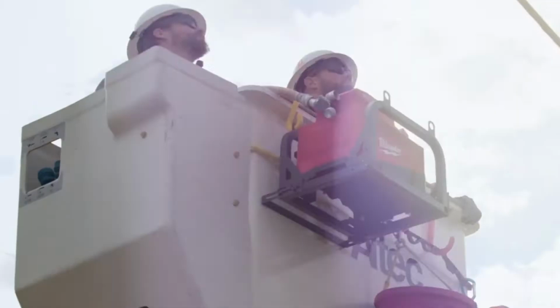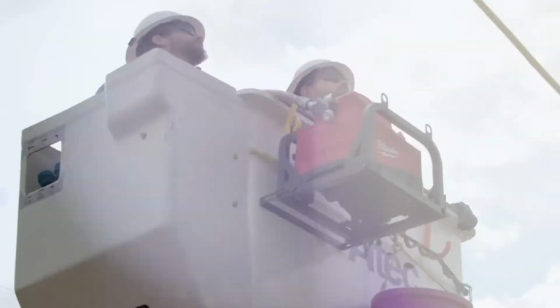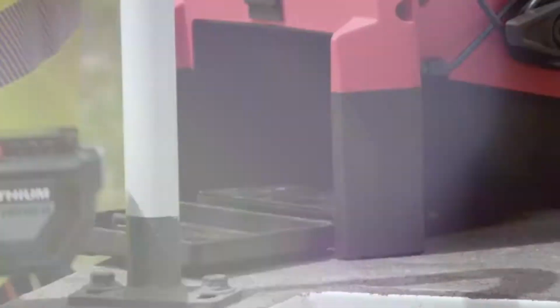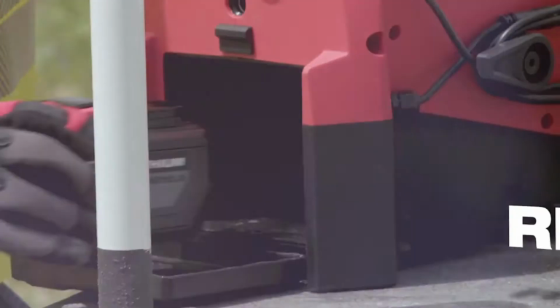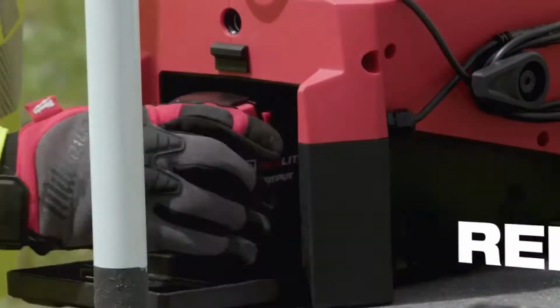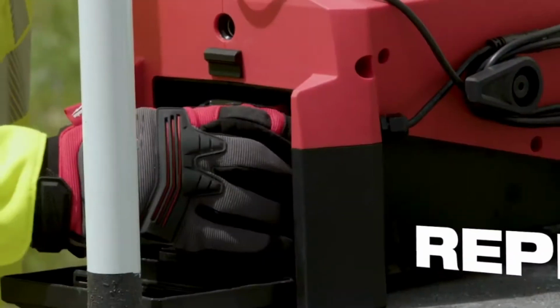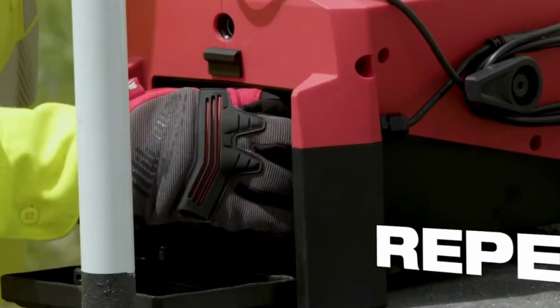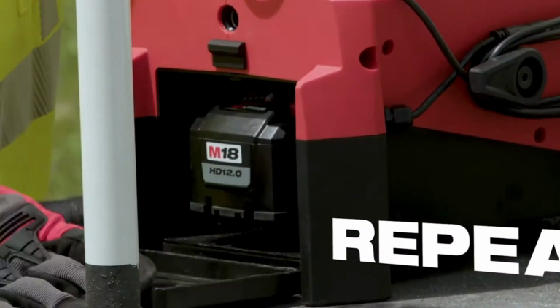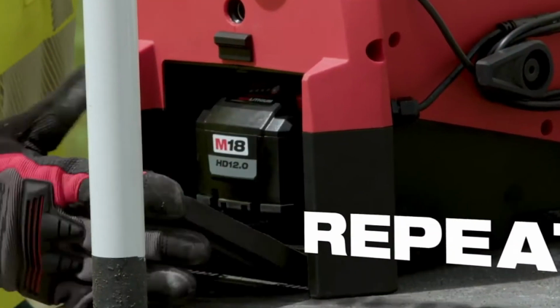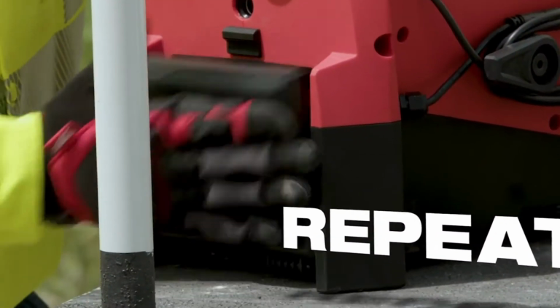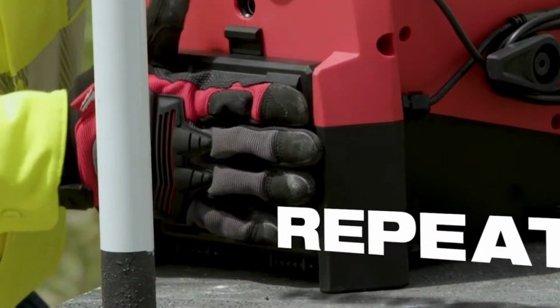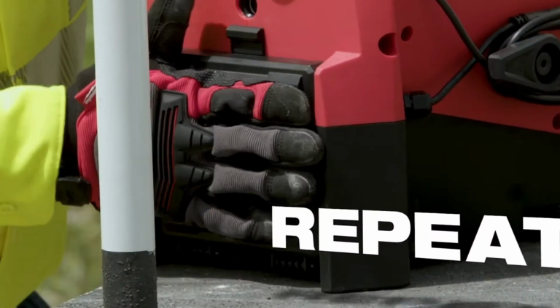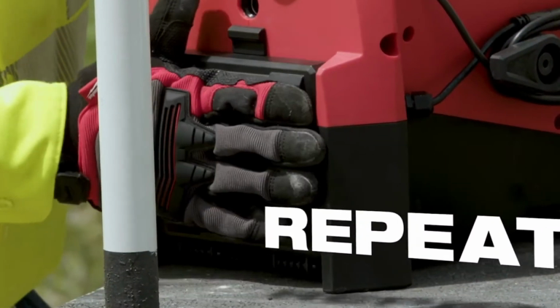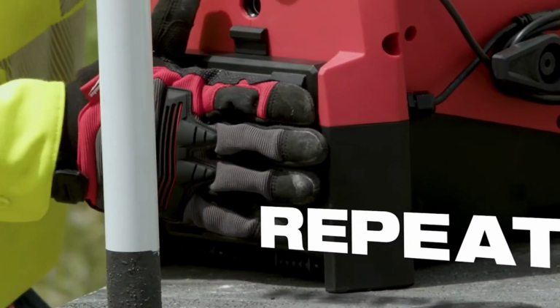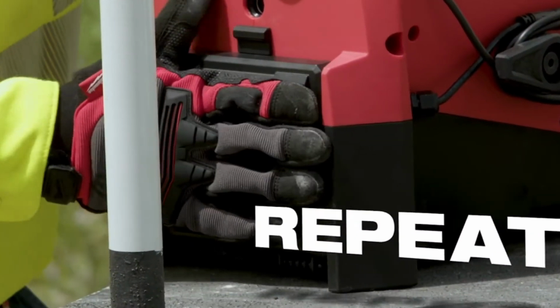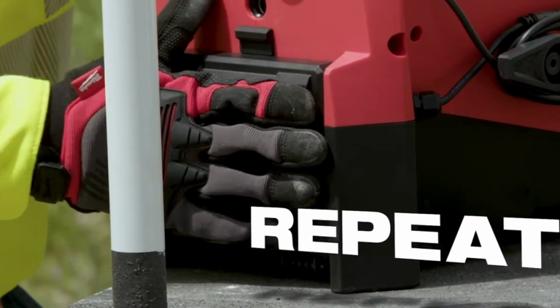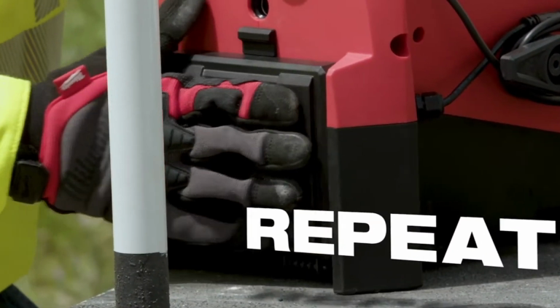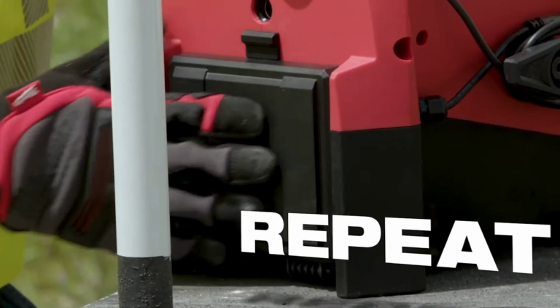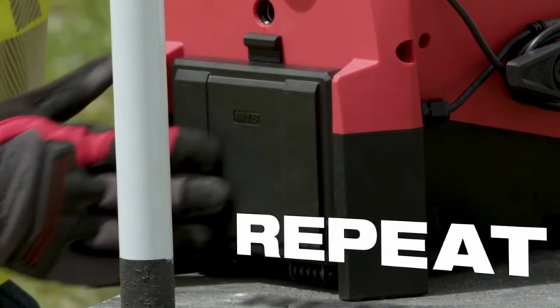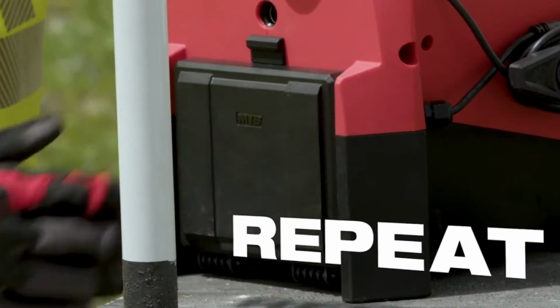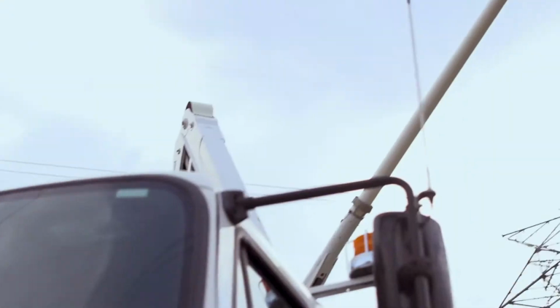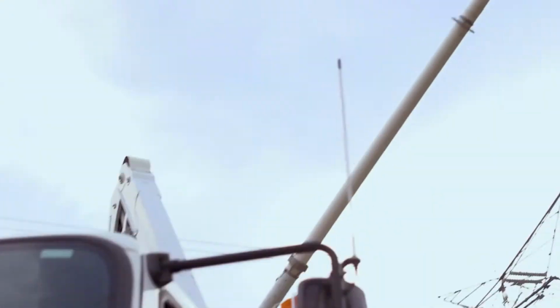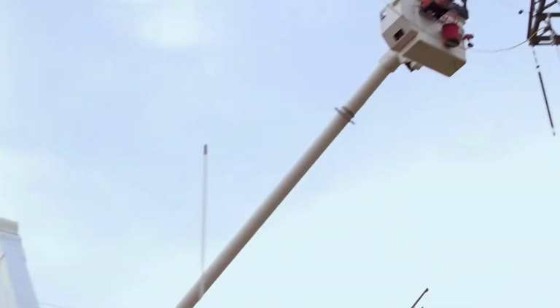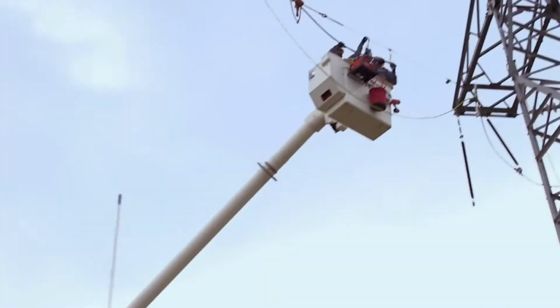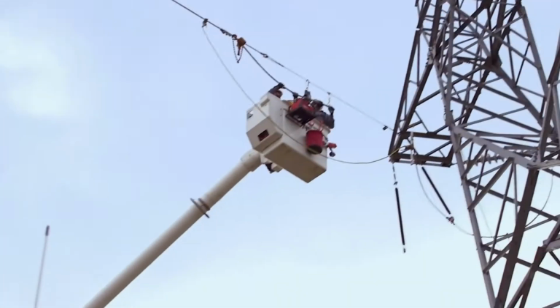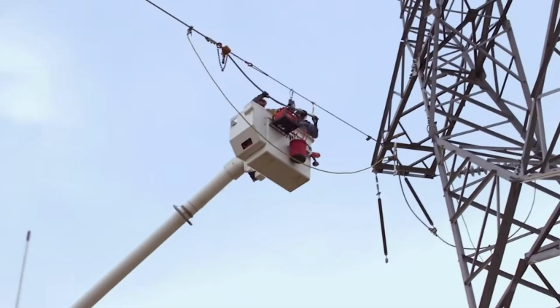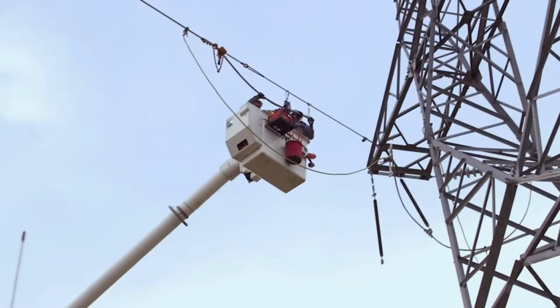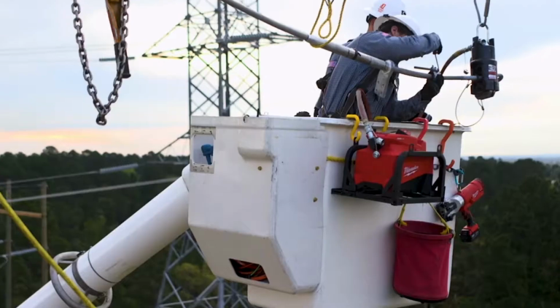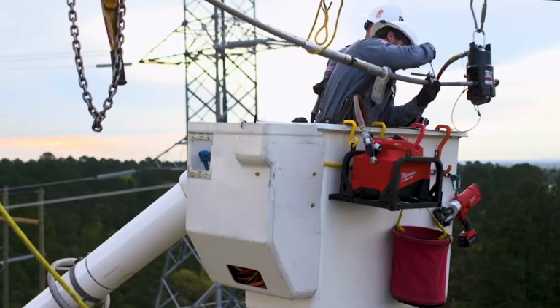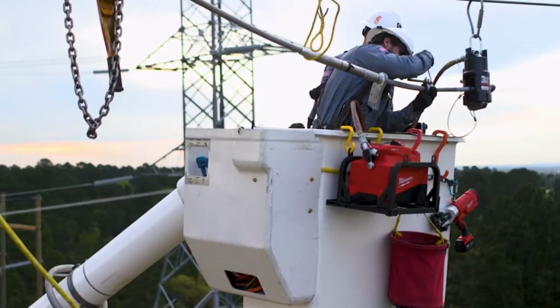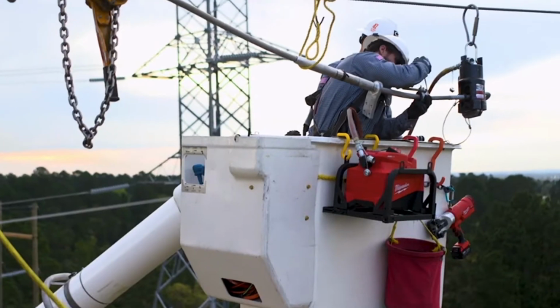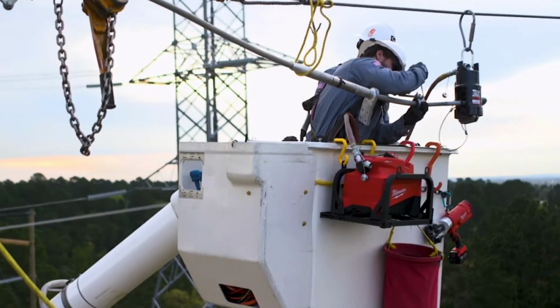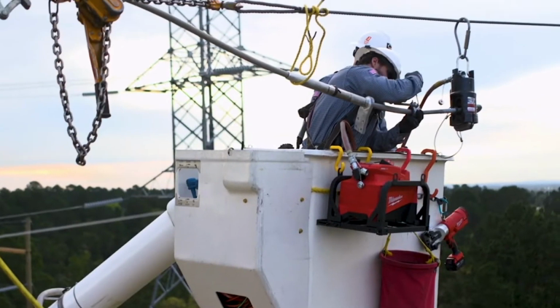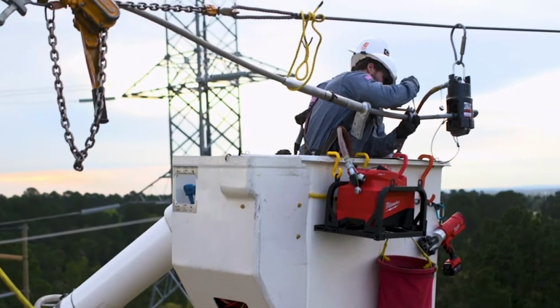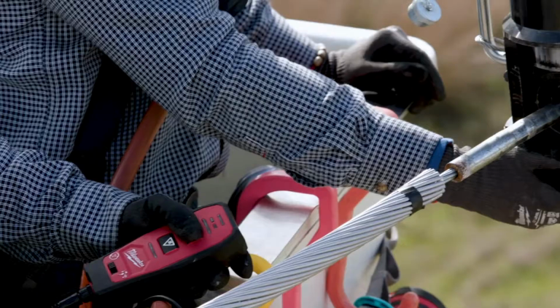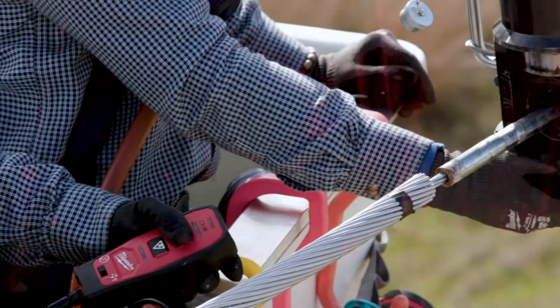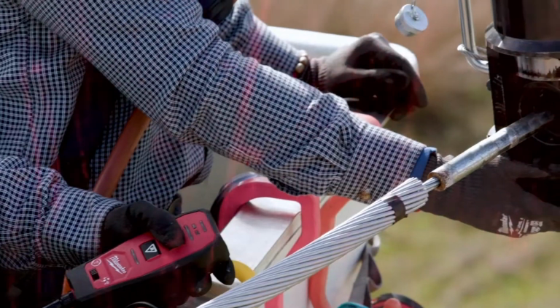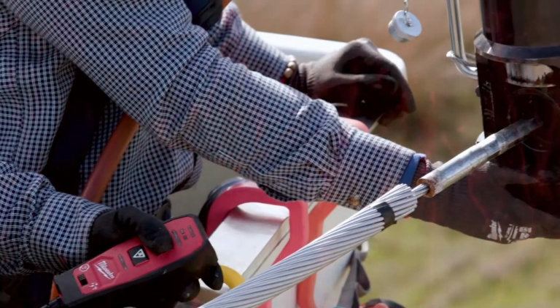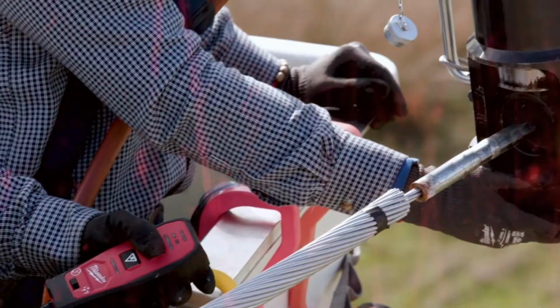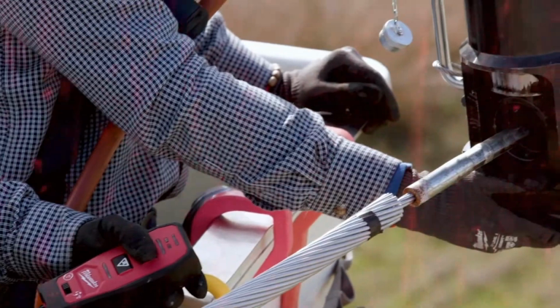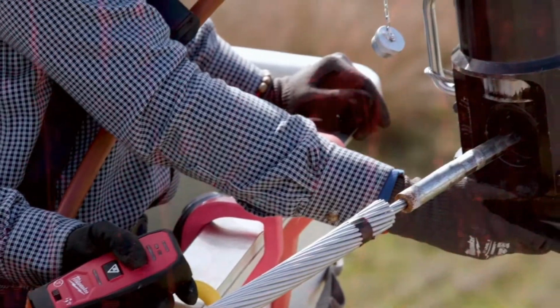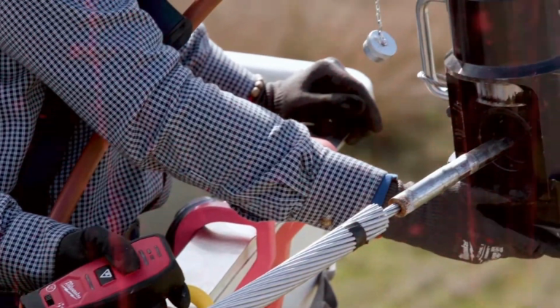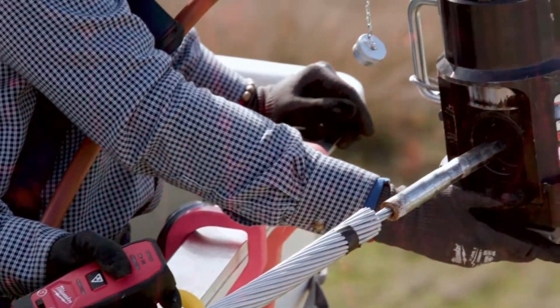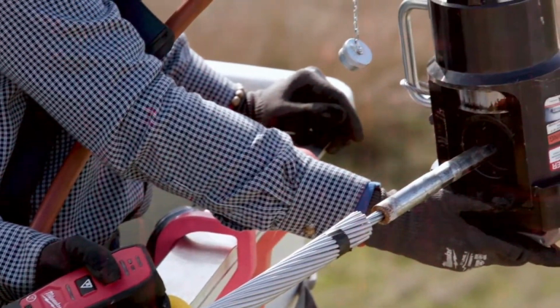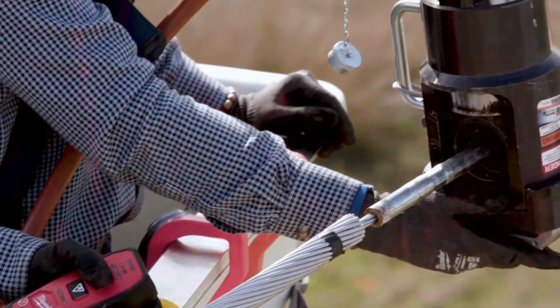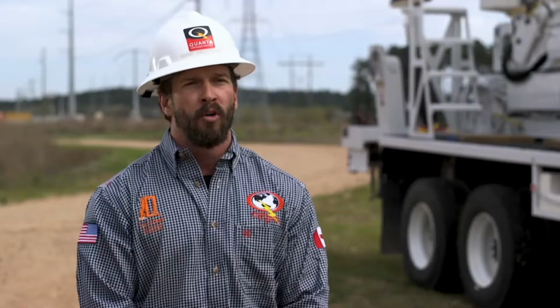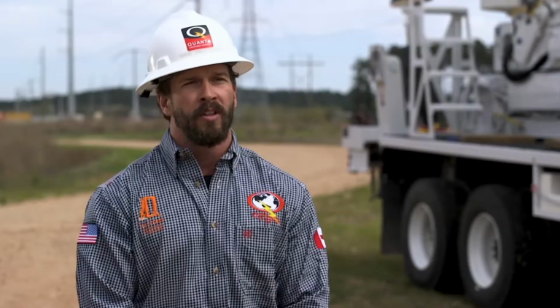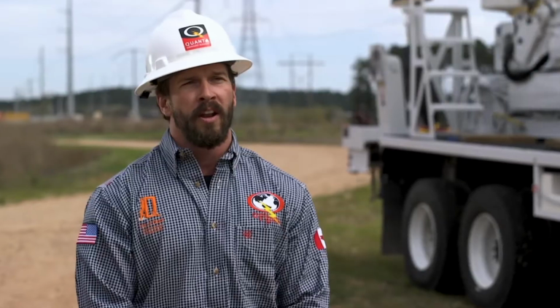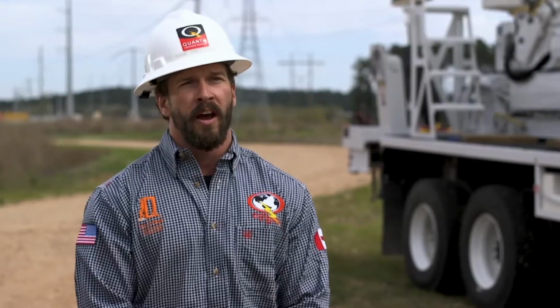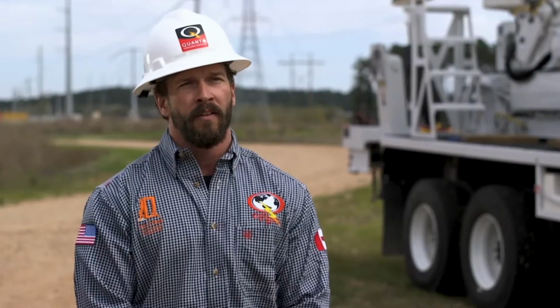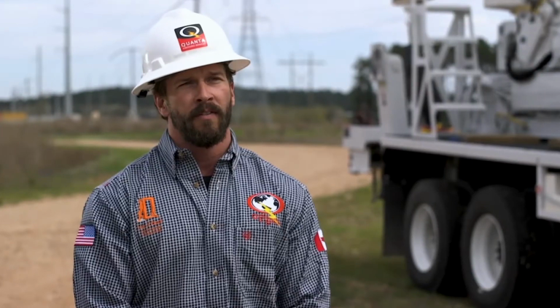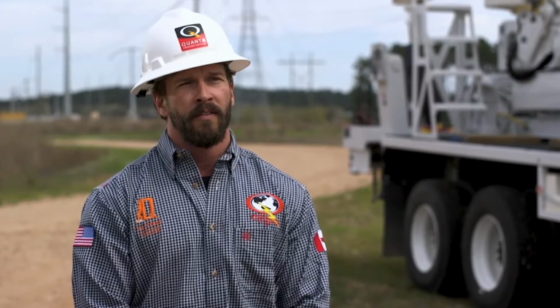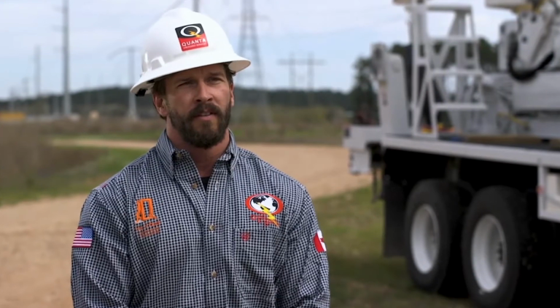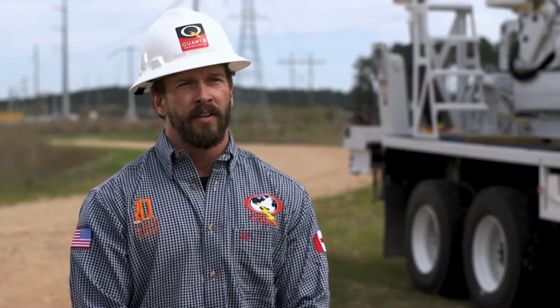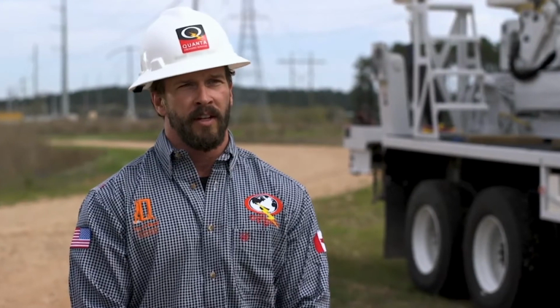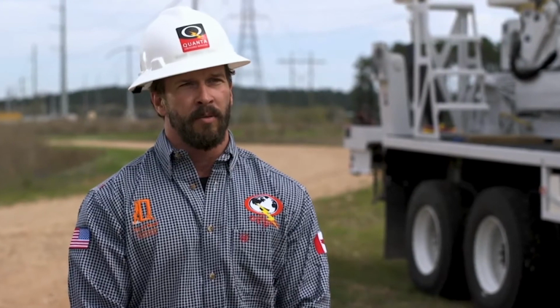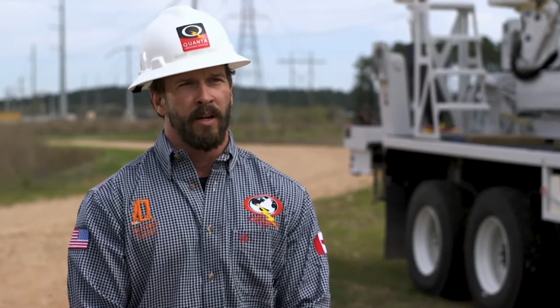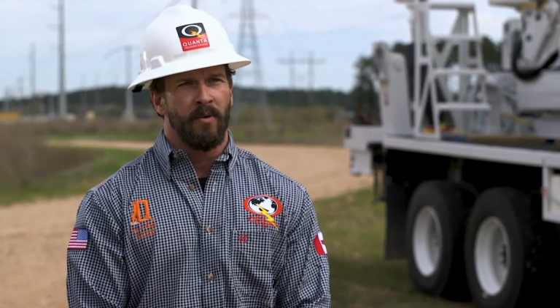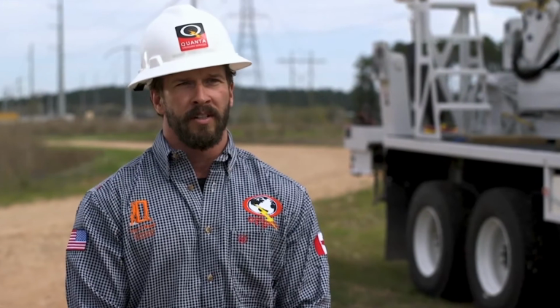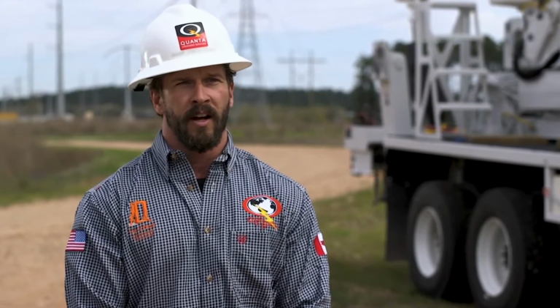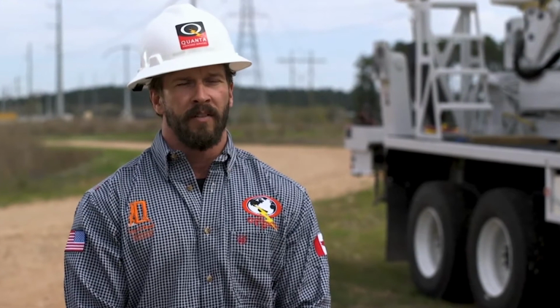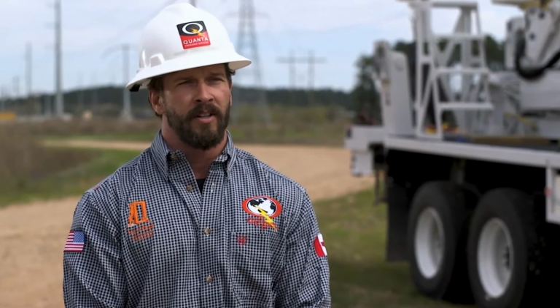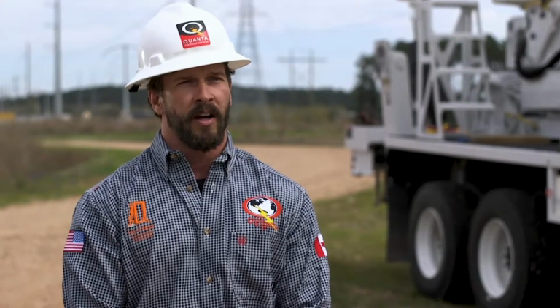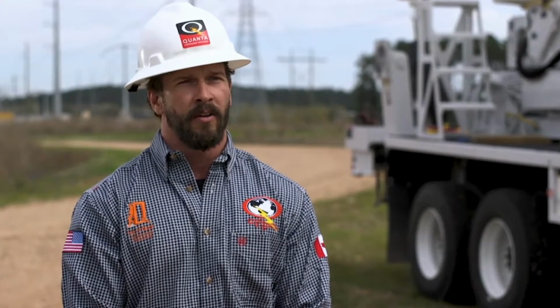It'll do 60 presses on a 1590 conductor throughout the battery life. That's more than enough to complete one side of a tower.